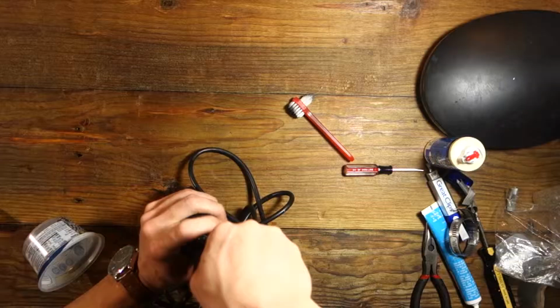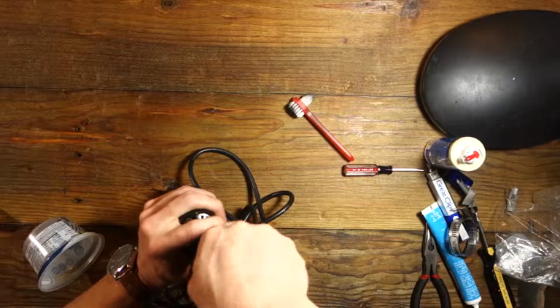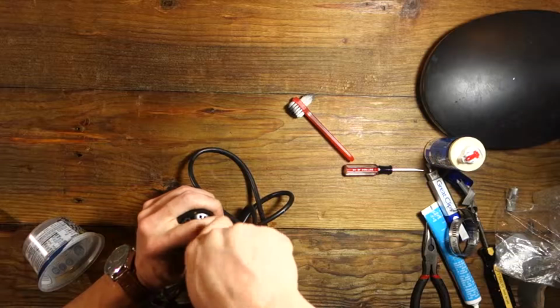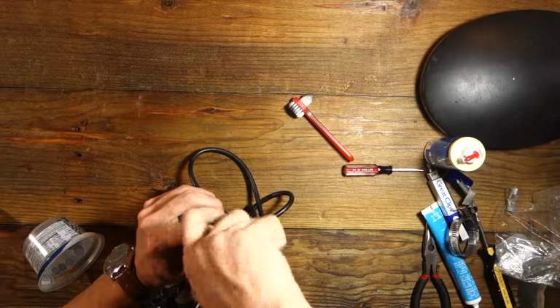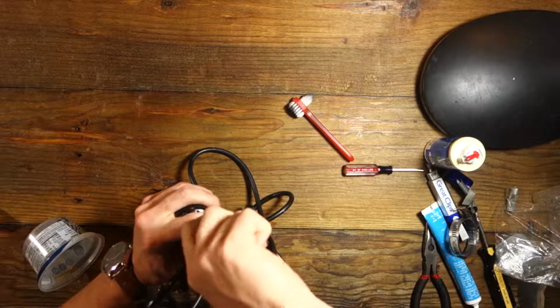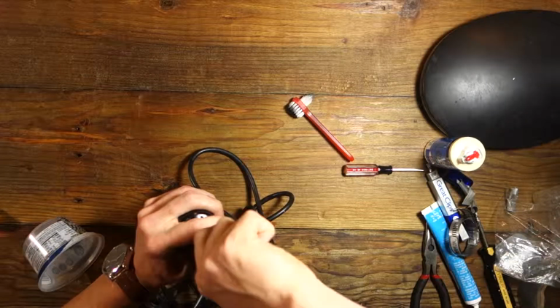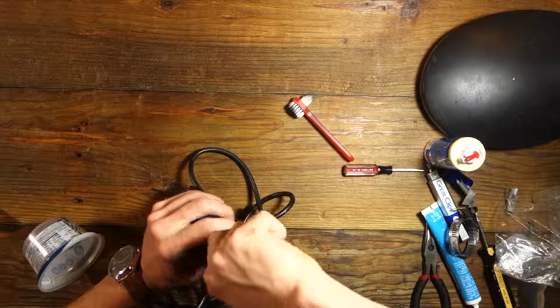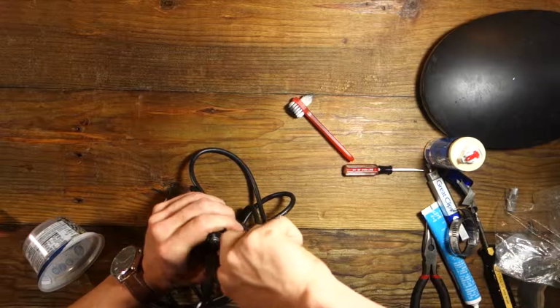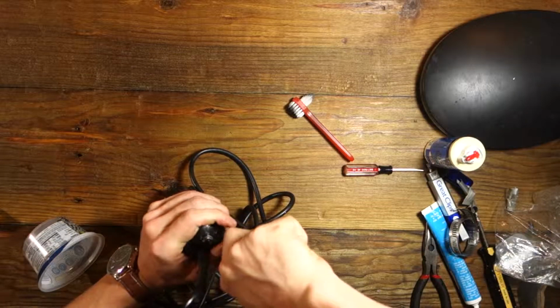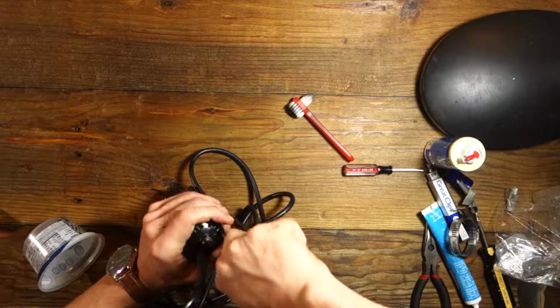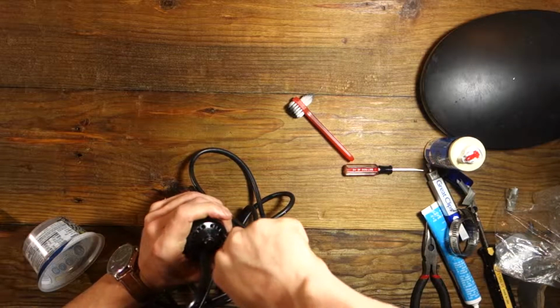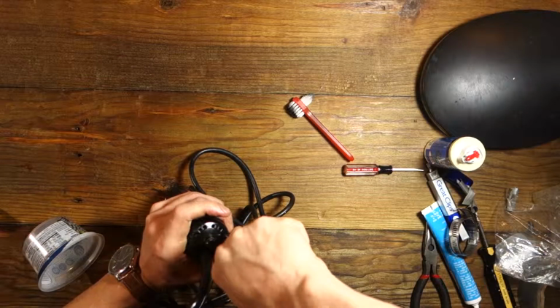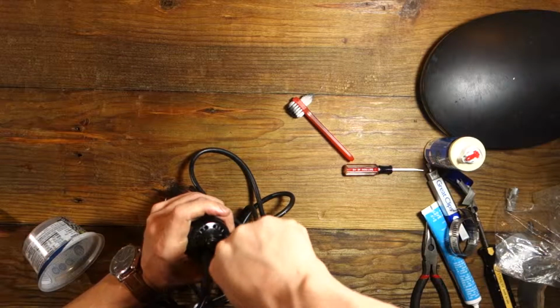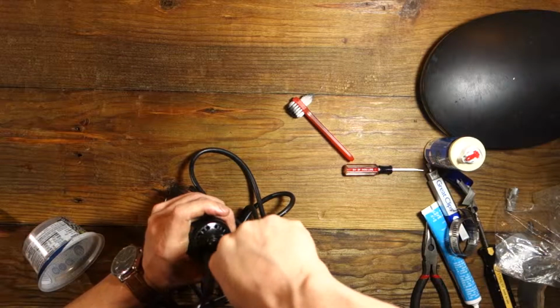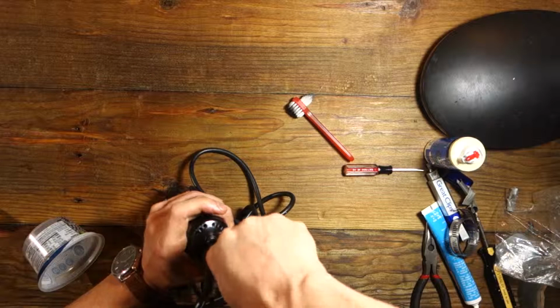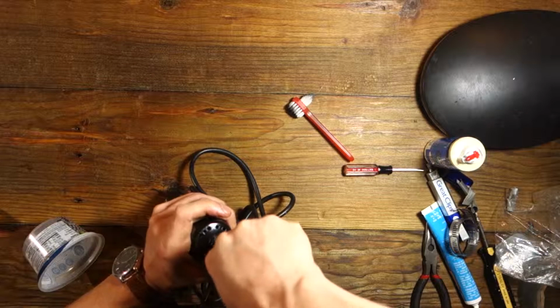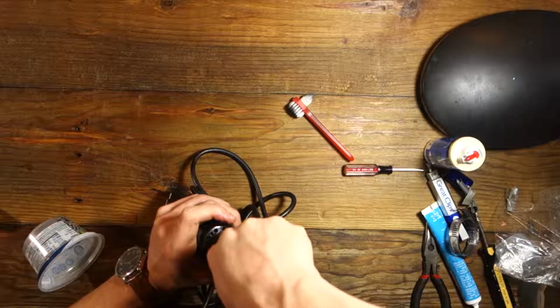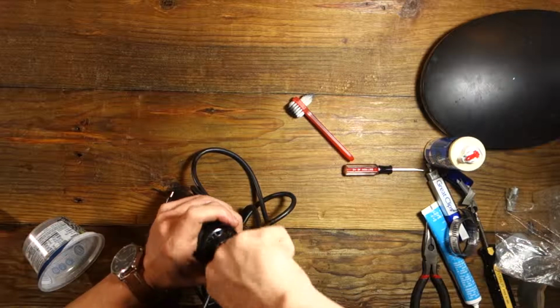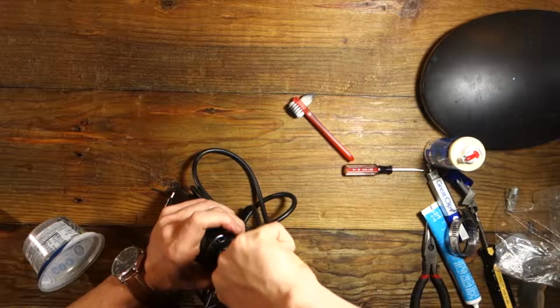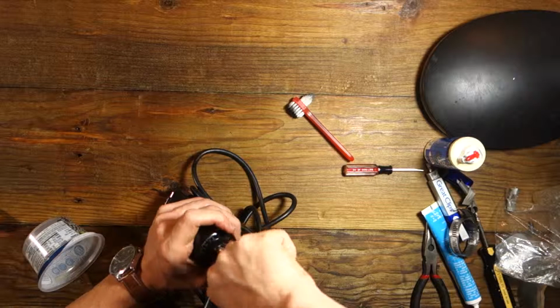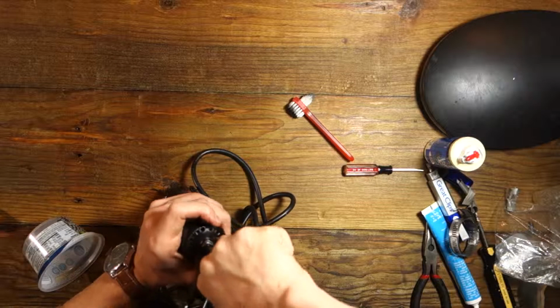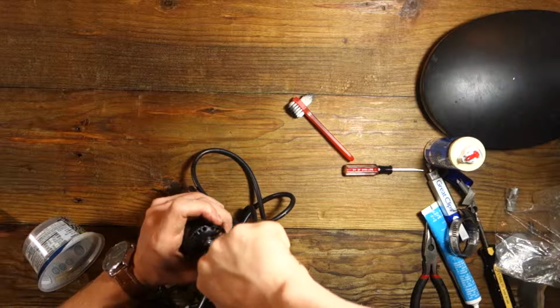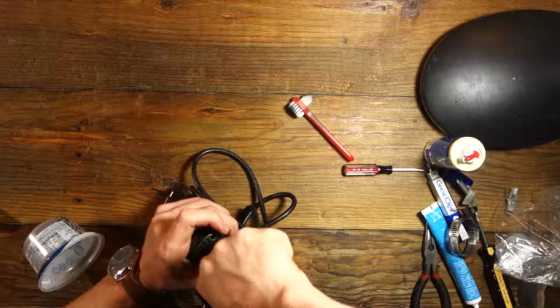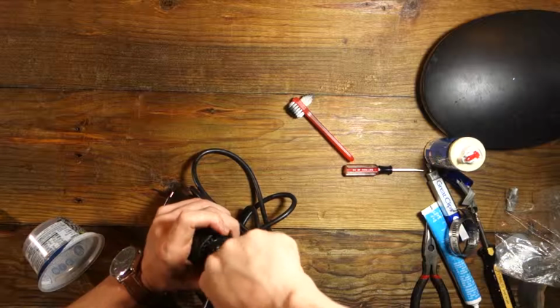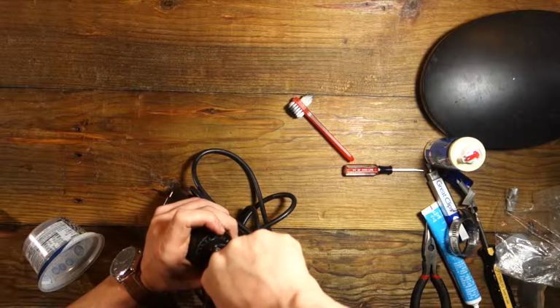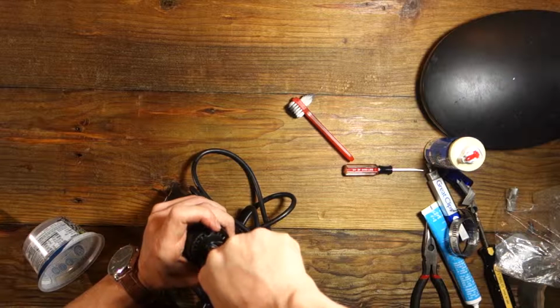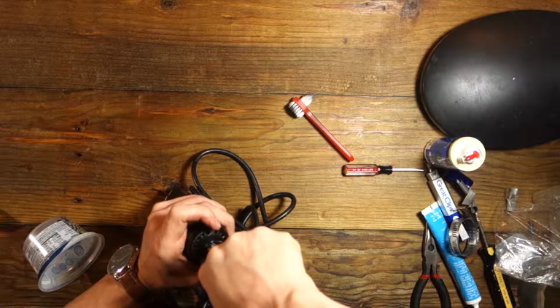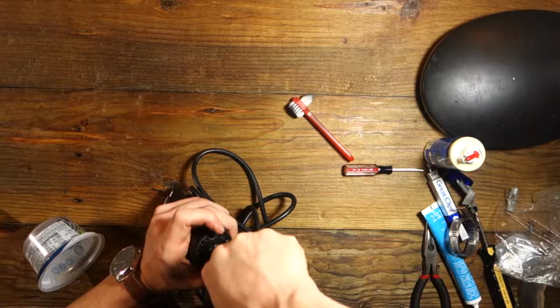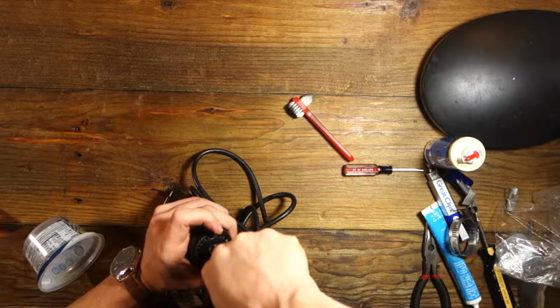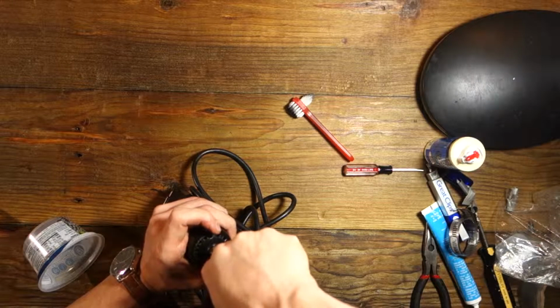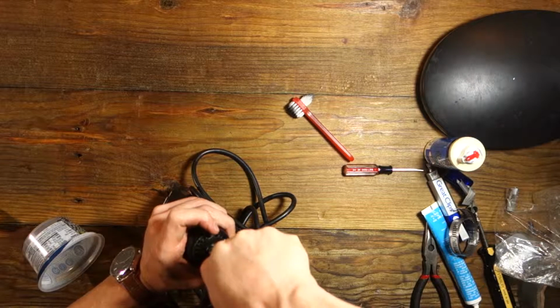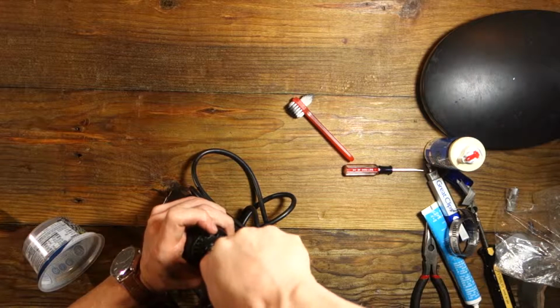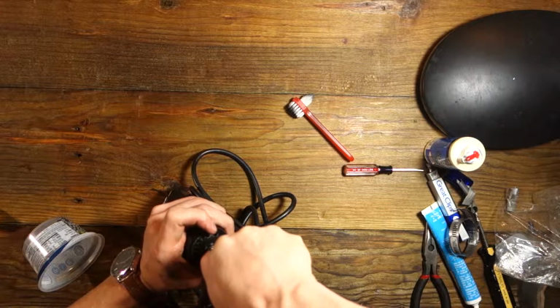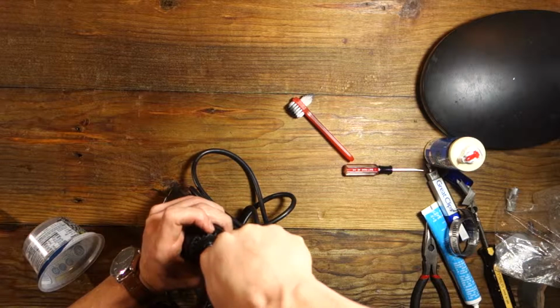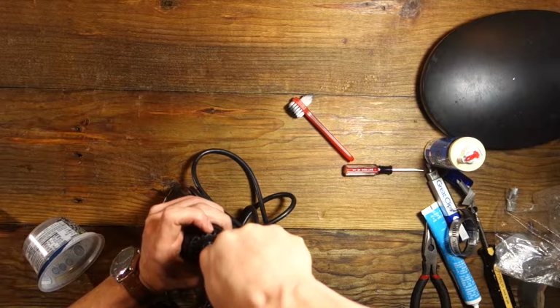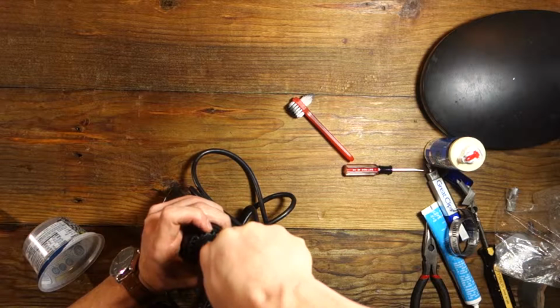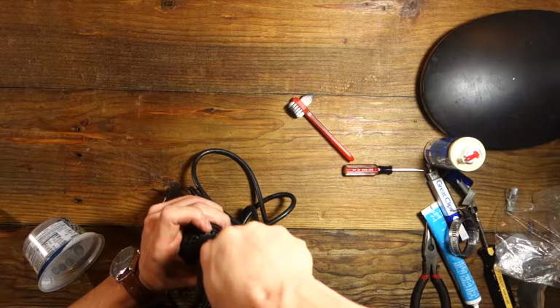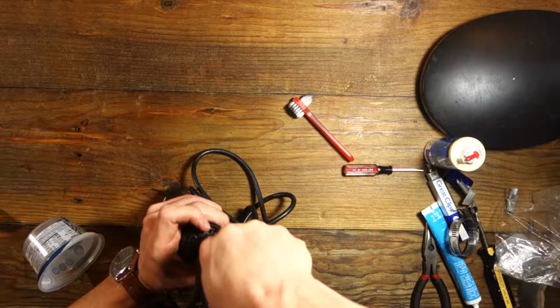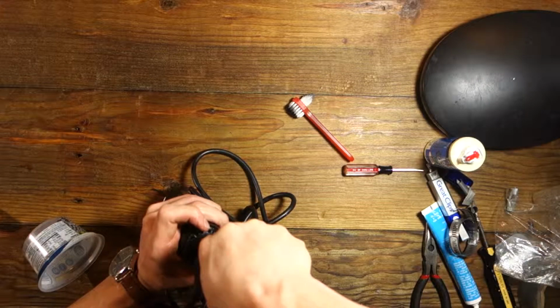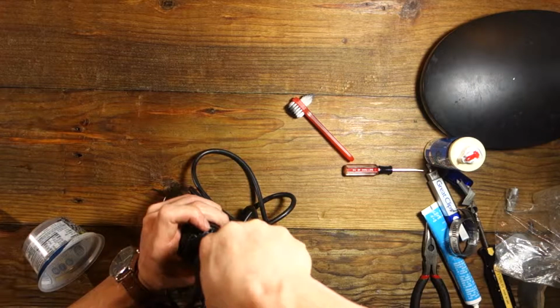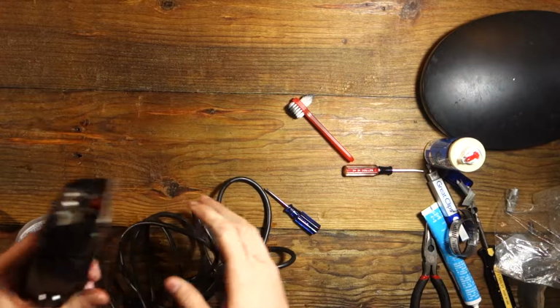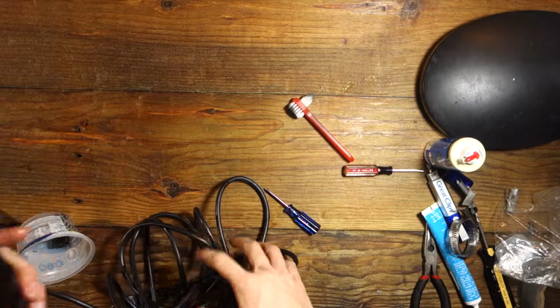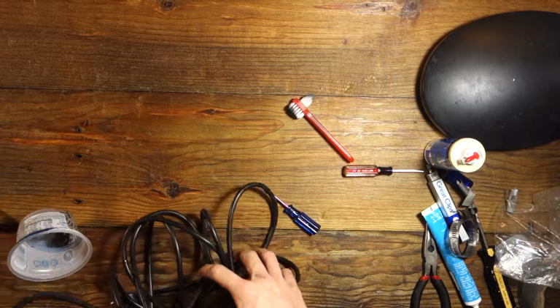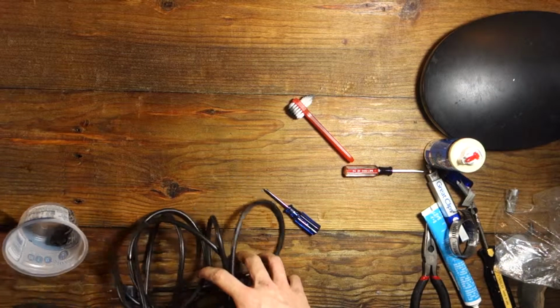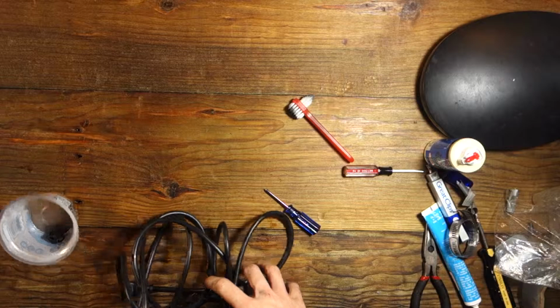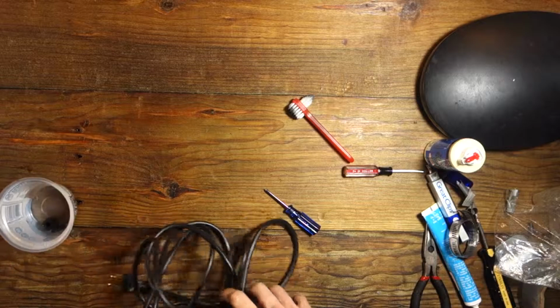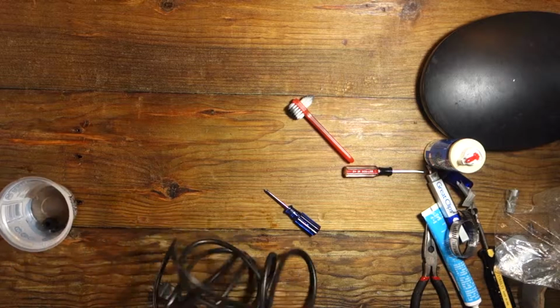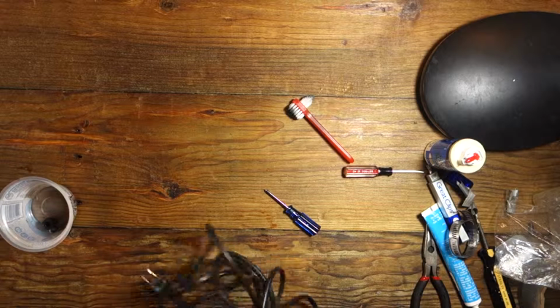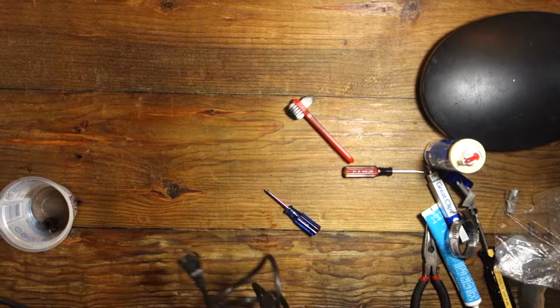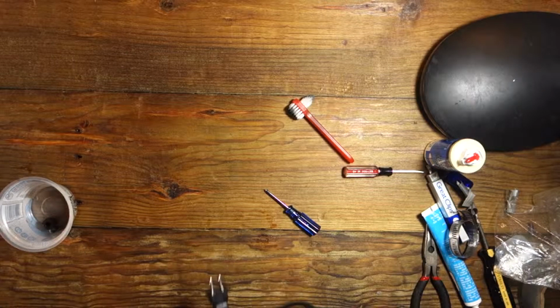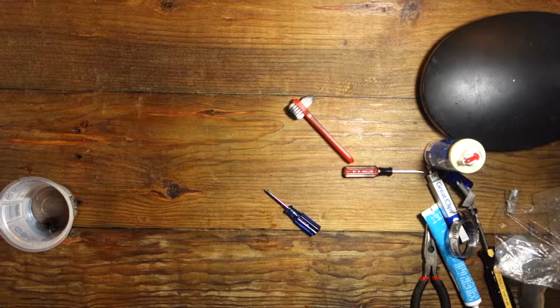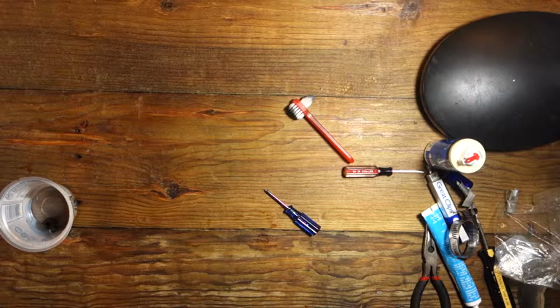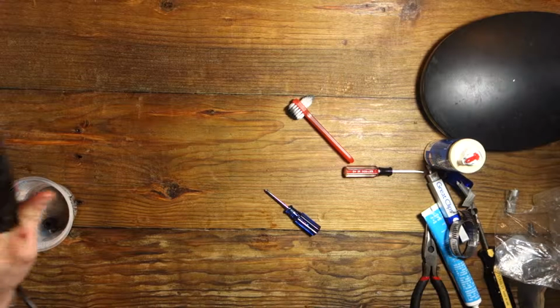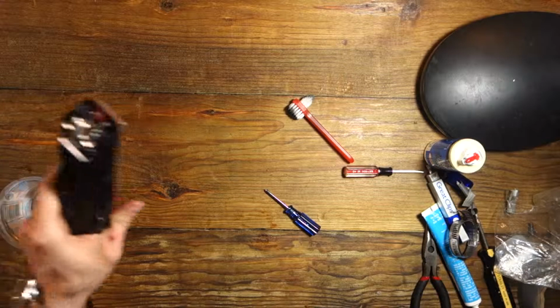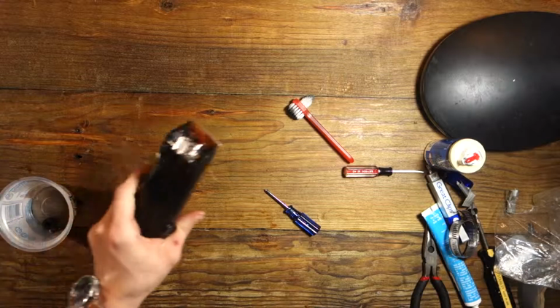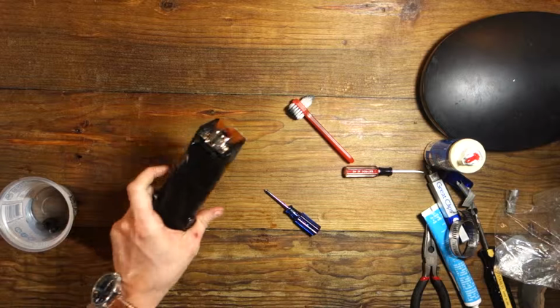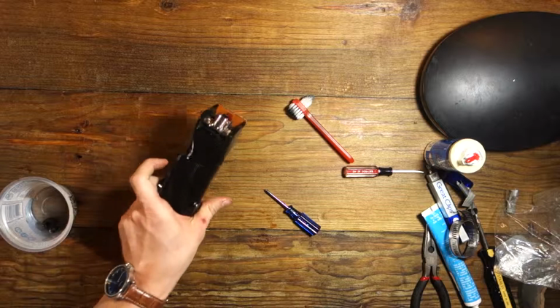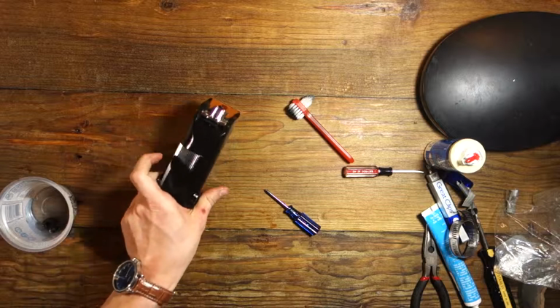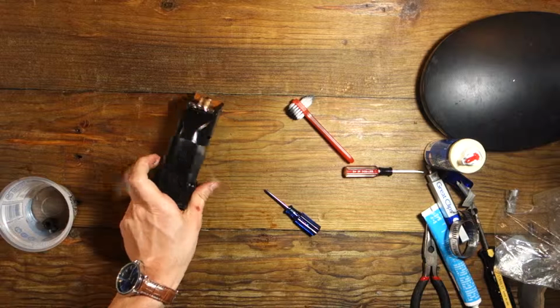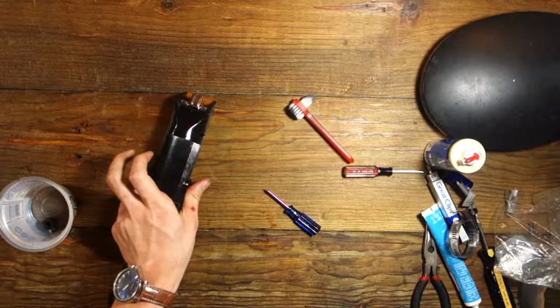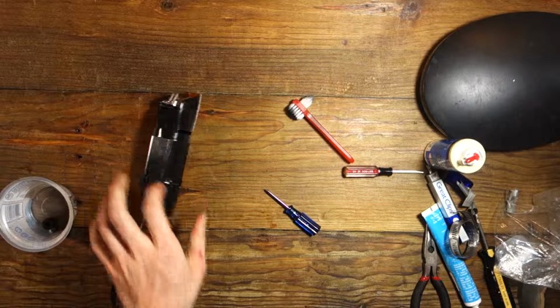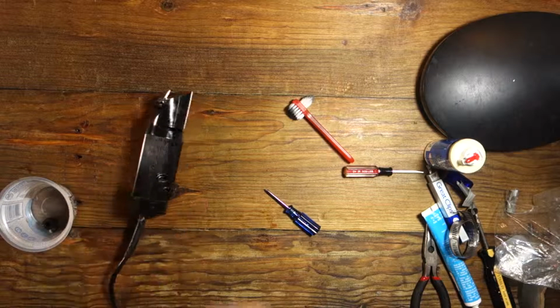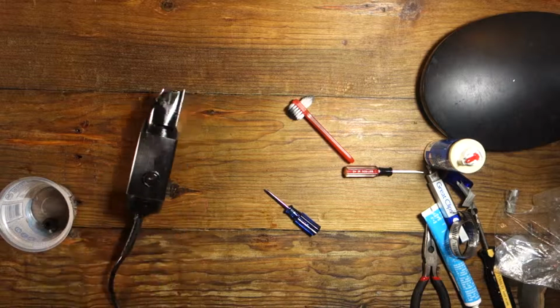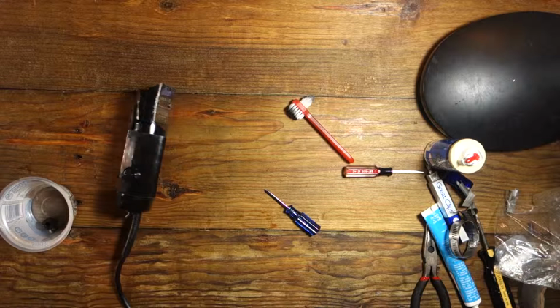So here's the old gear. You're not going to be able to tell on here, but it is very, very worn.